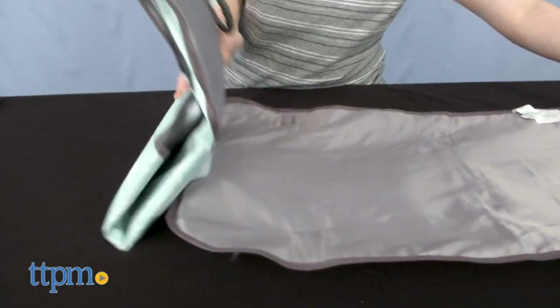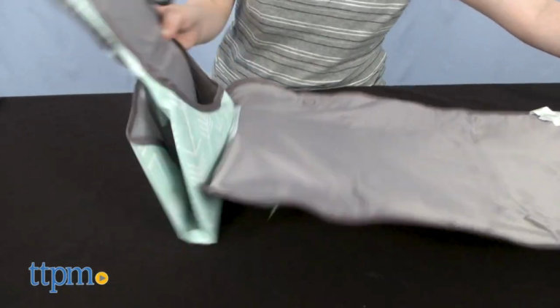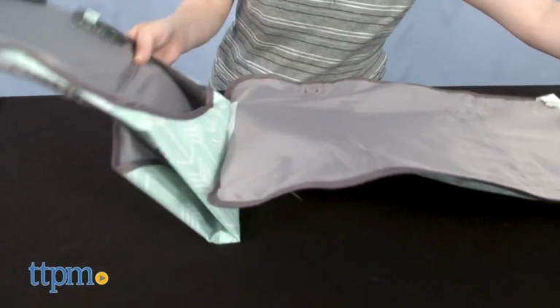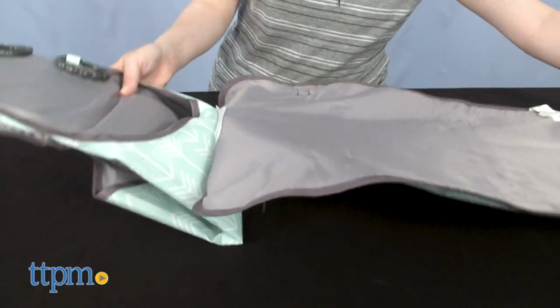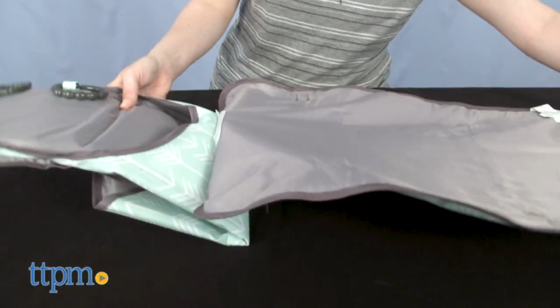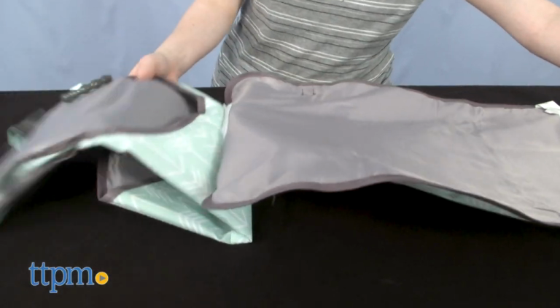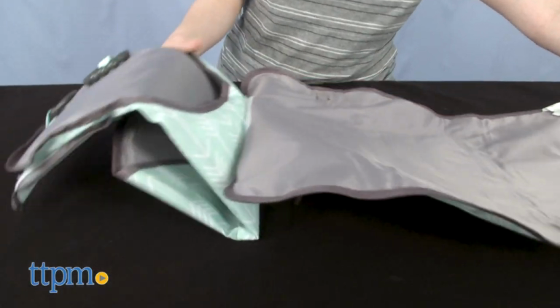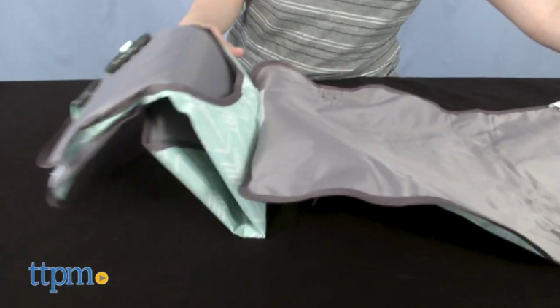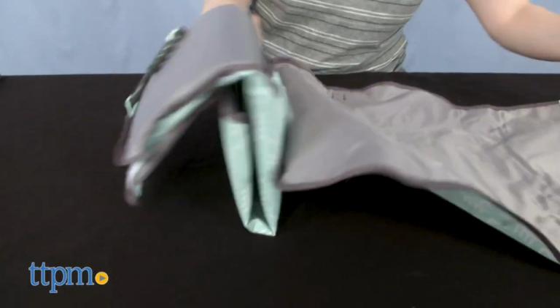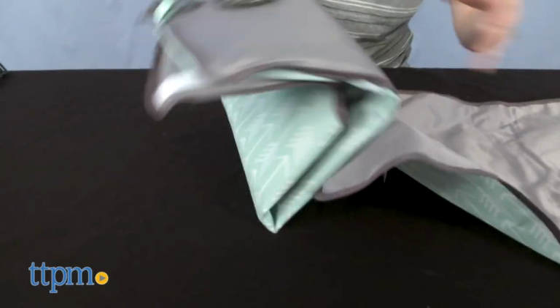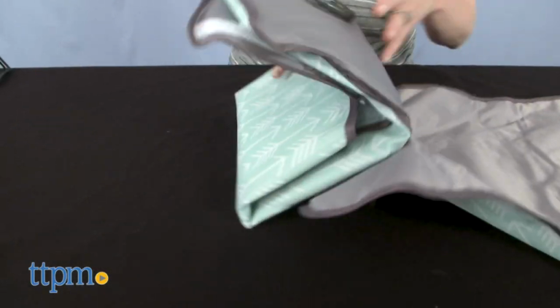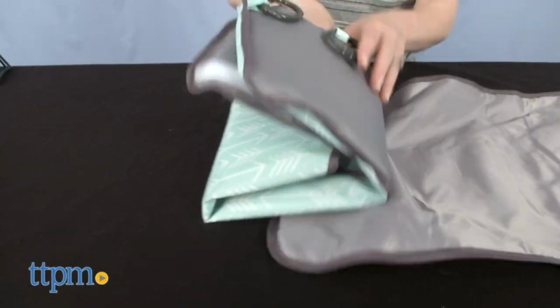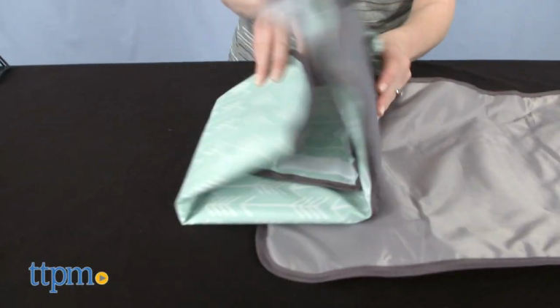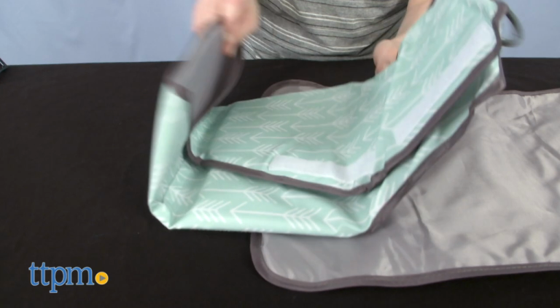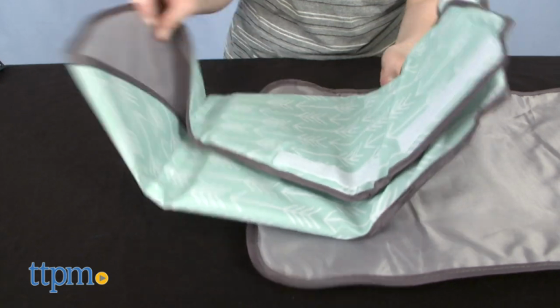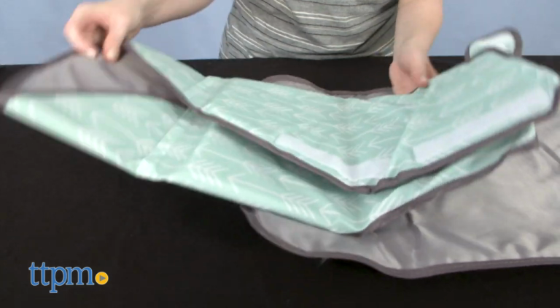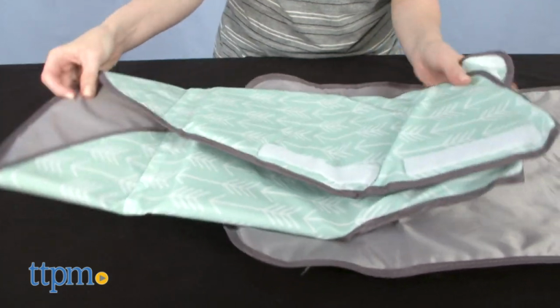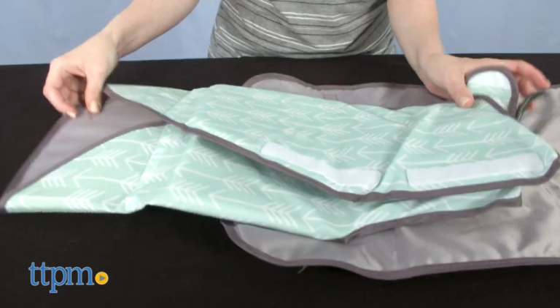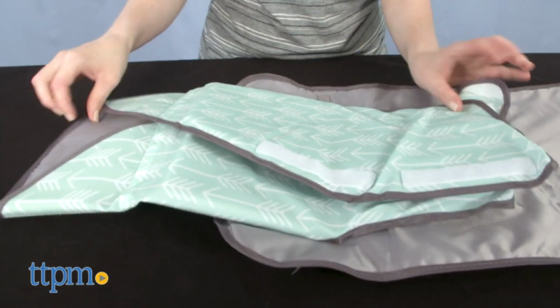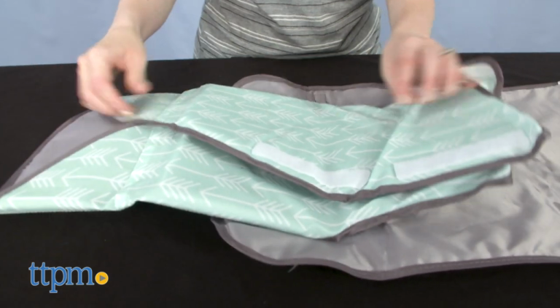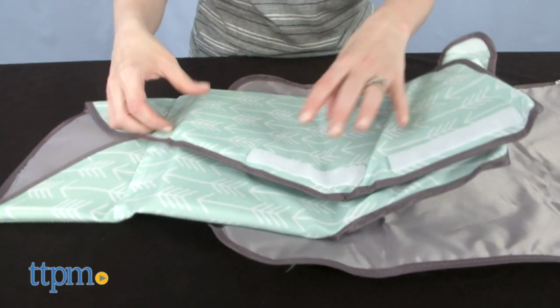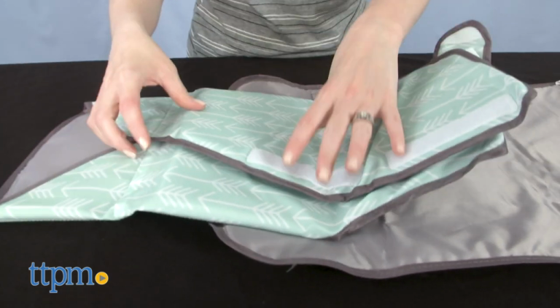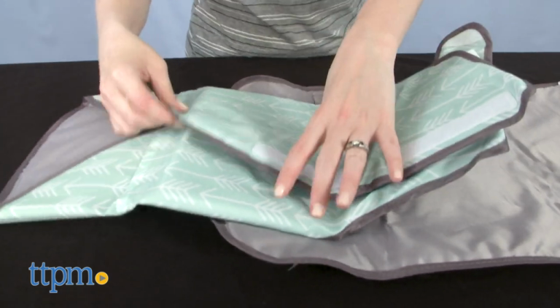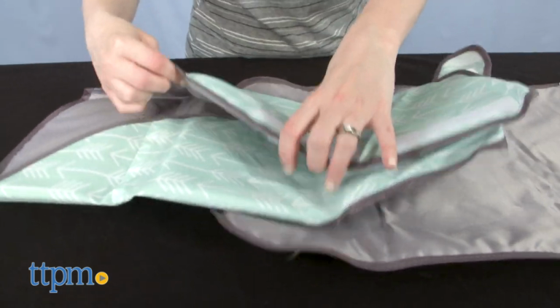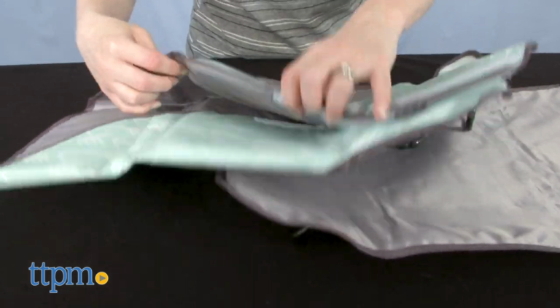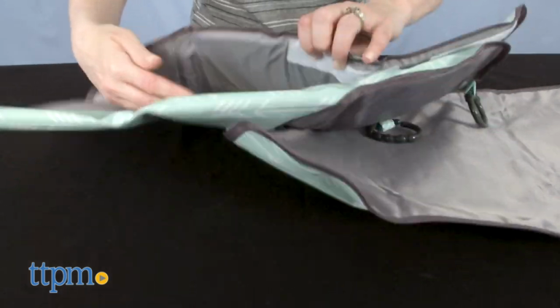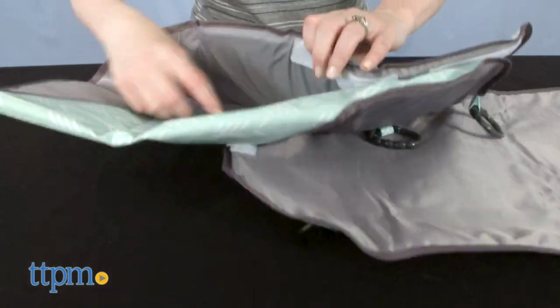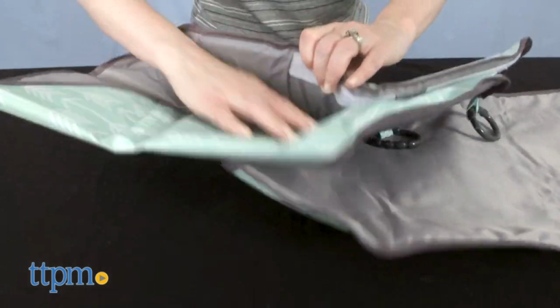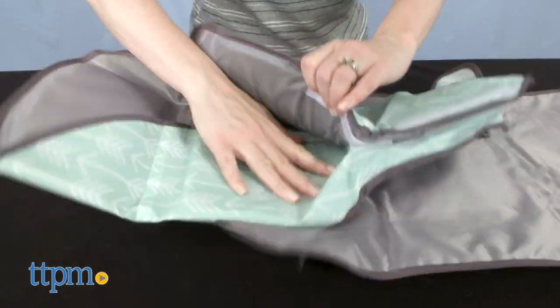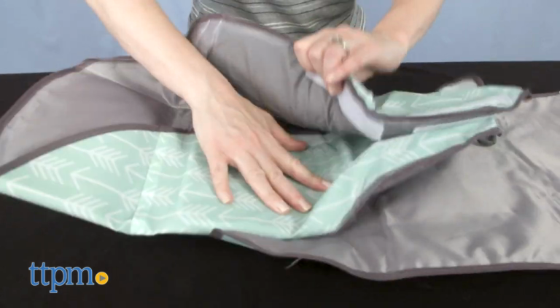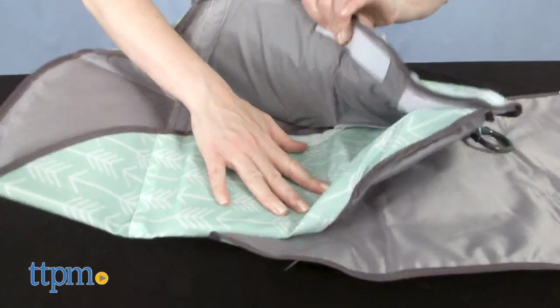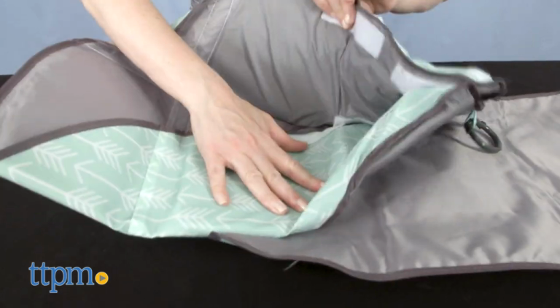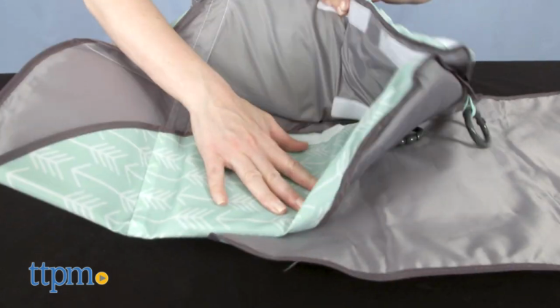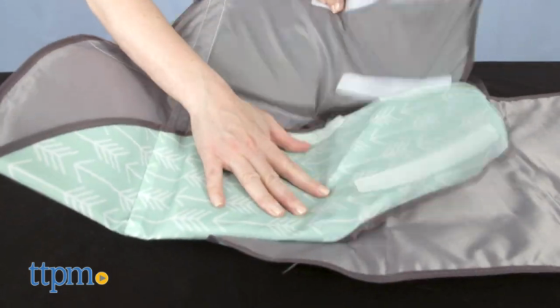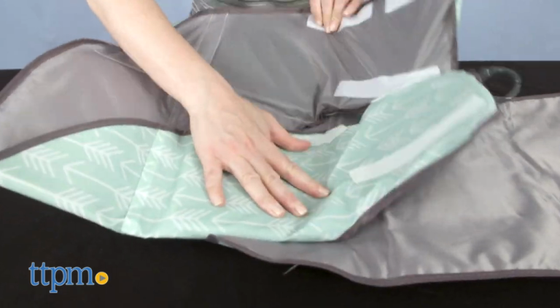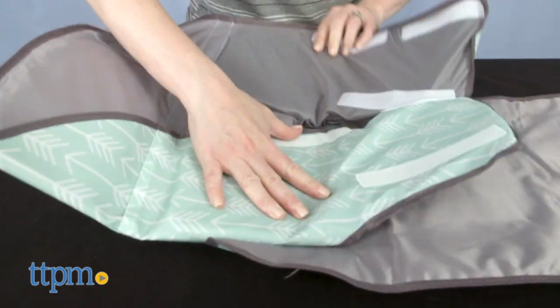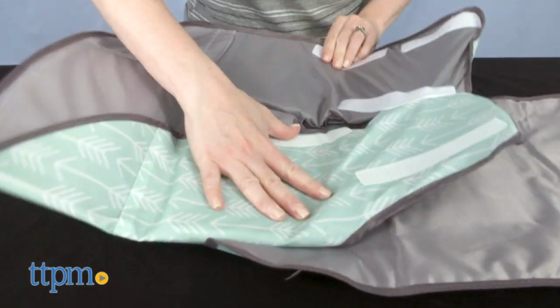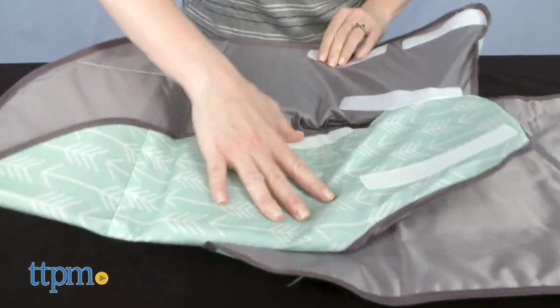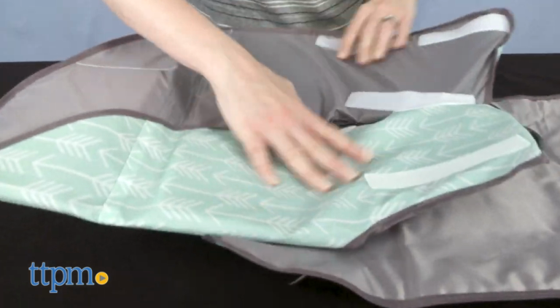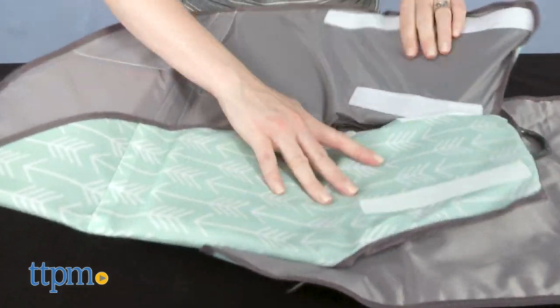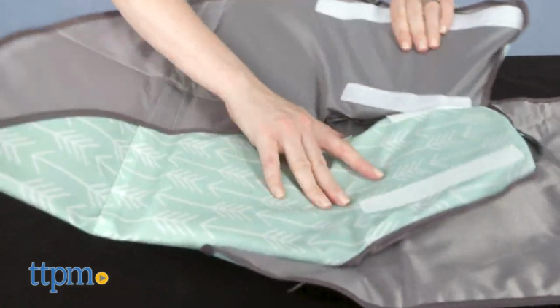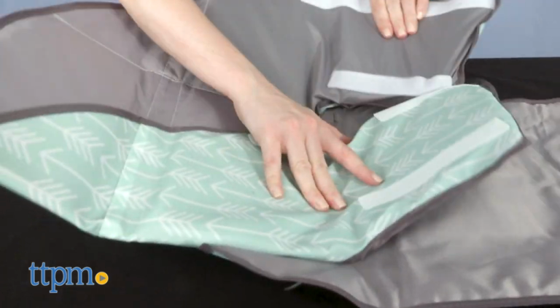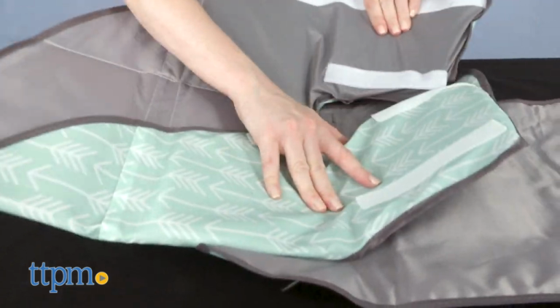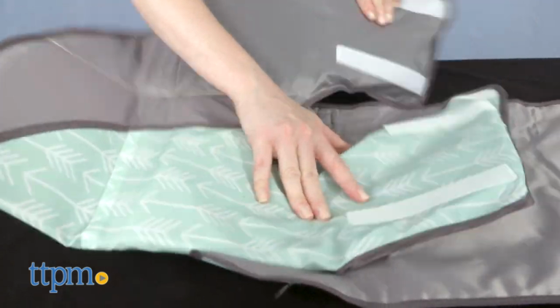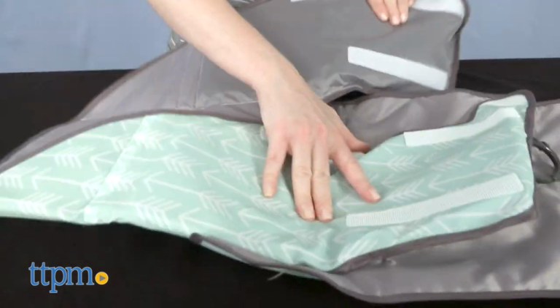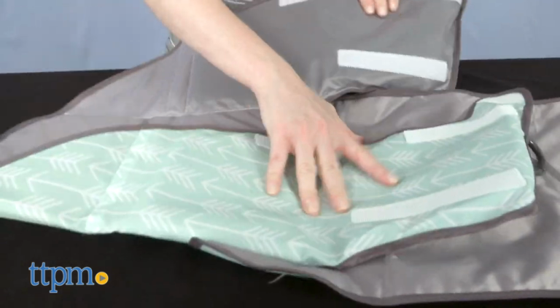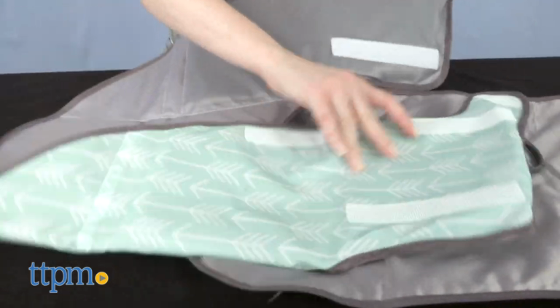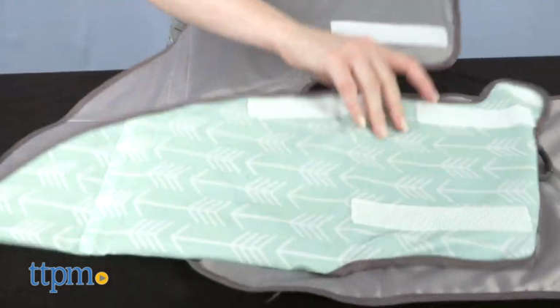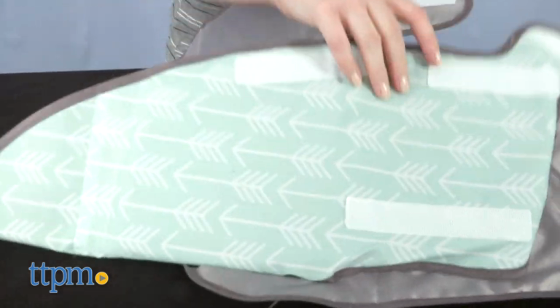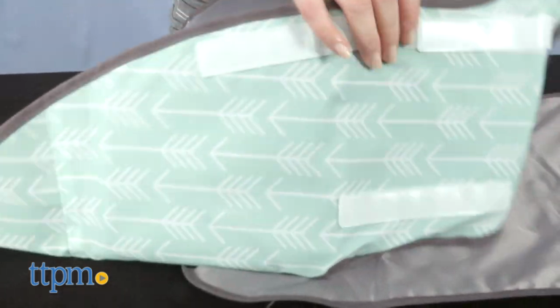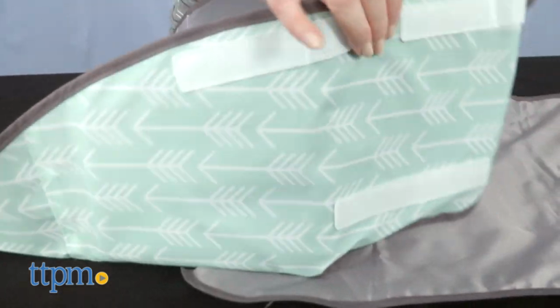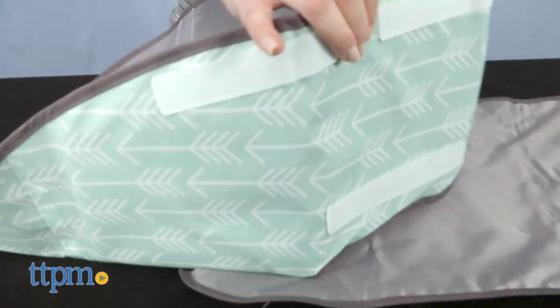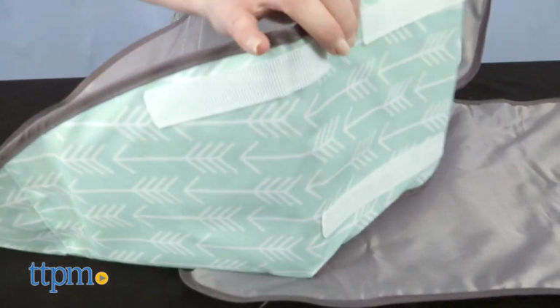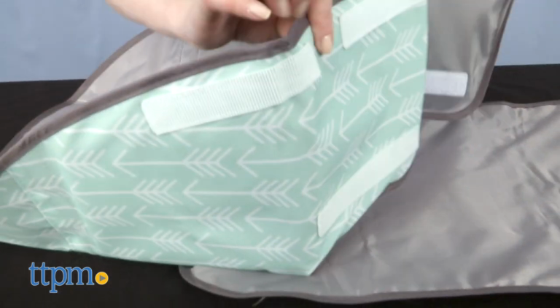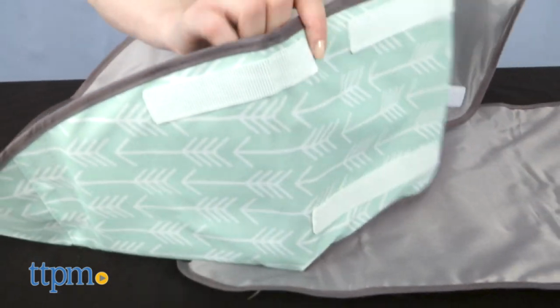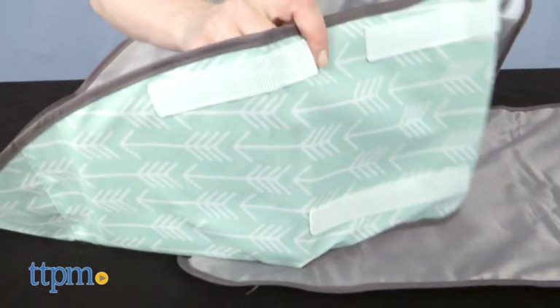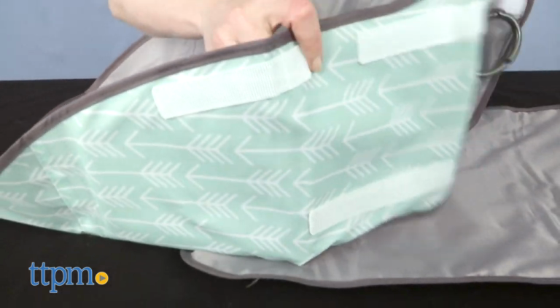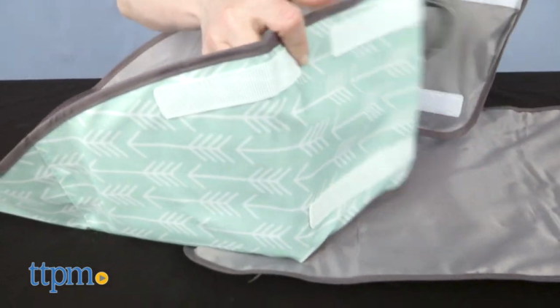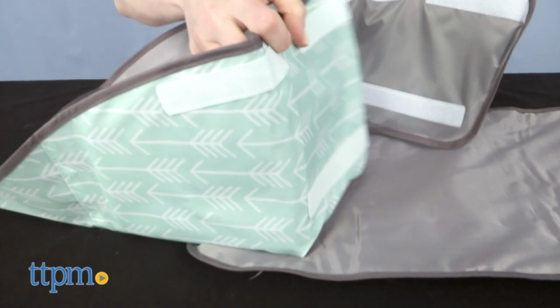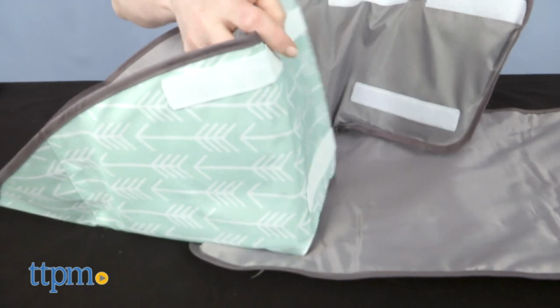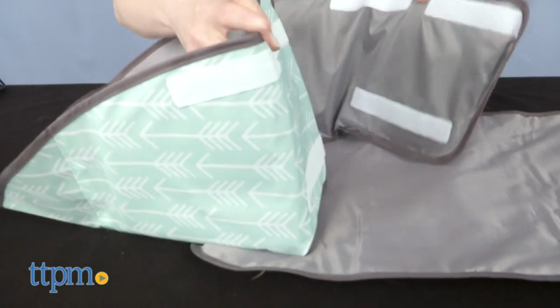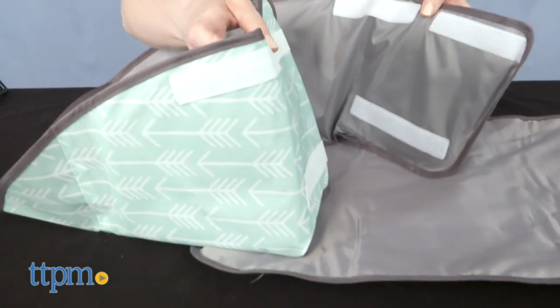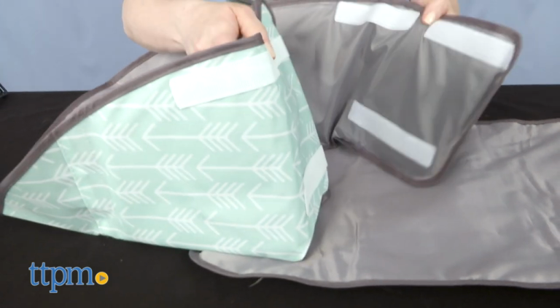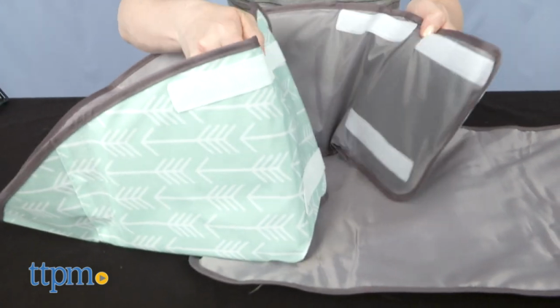The water resistant pad with laminated outer shell has a quarter inch thick pillow and foam padding throughout. It's also longer than the original edition.